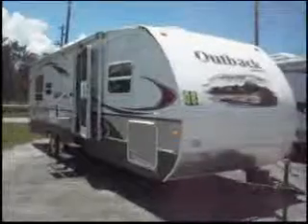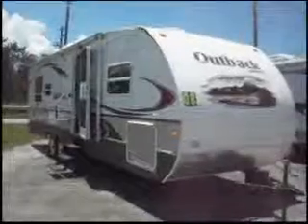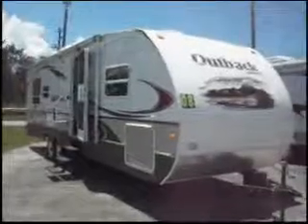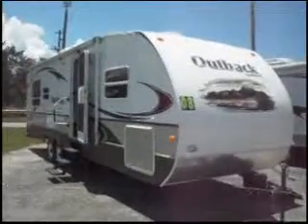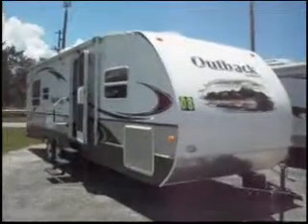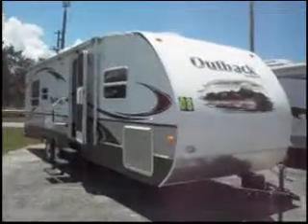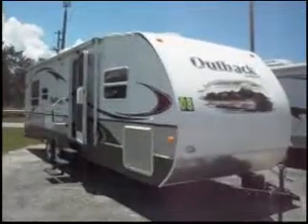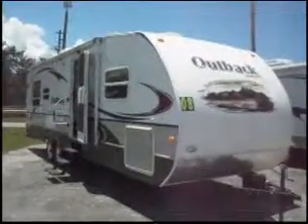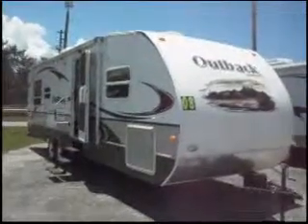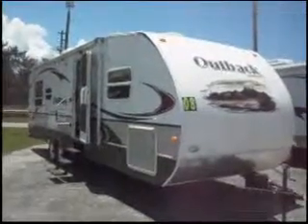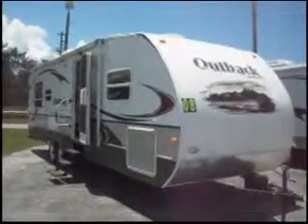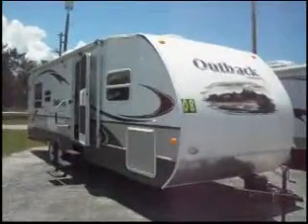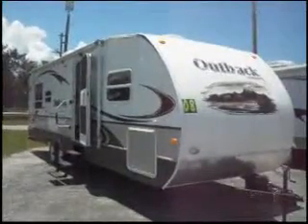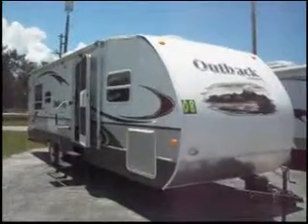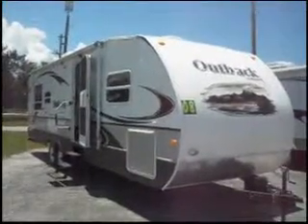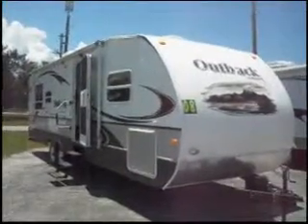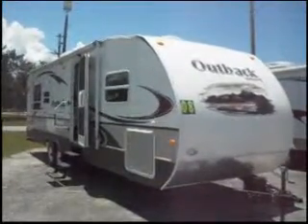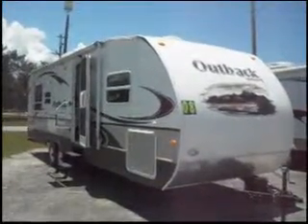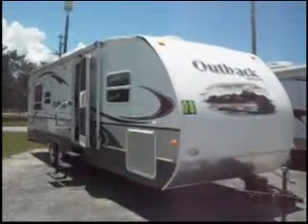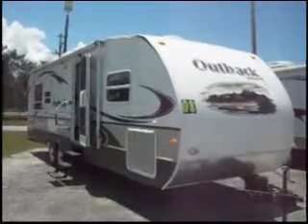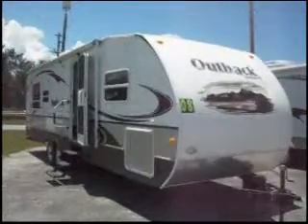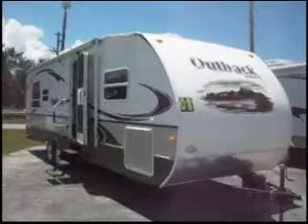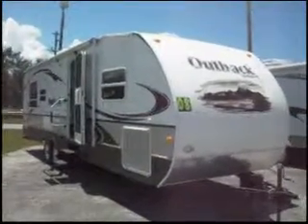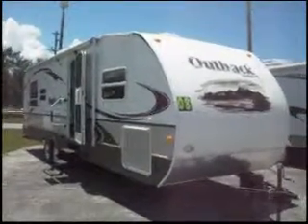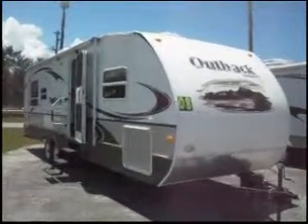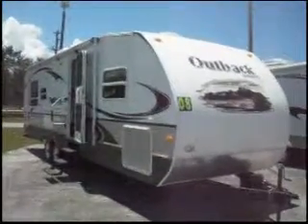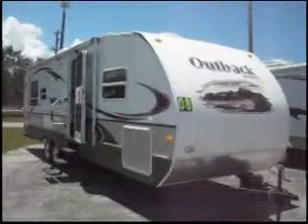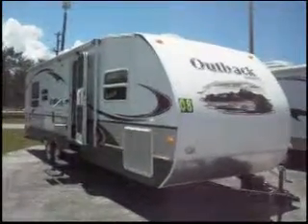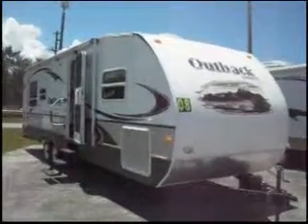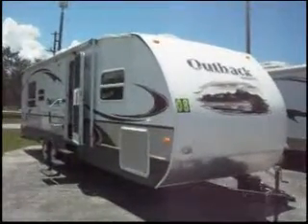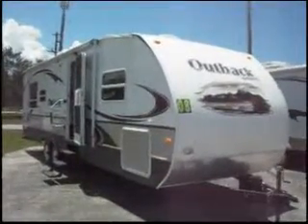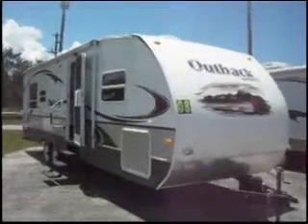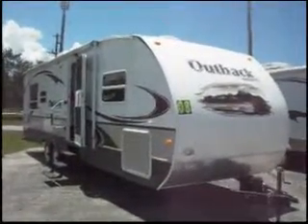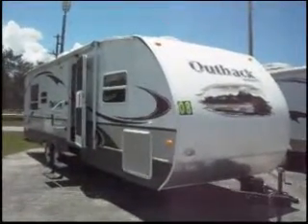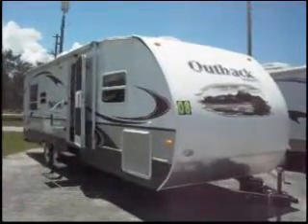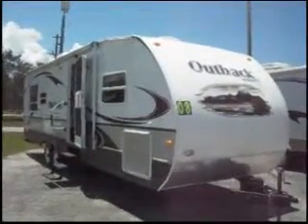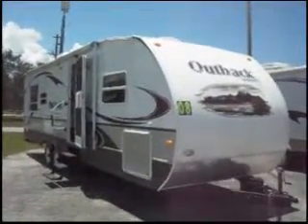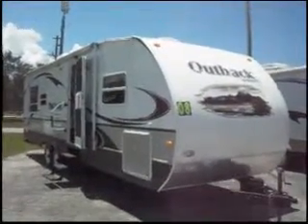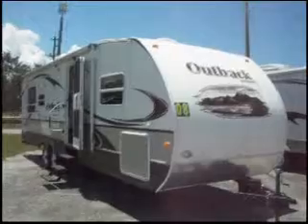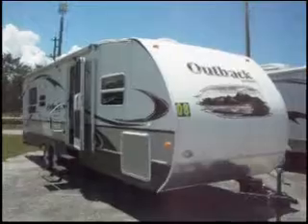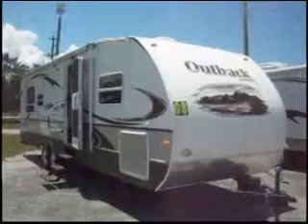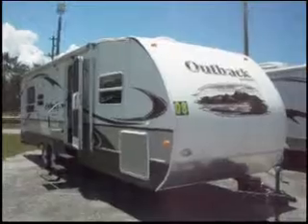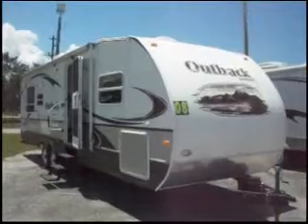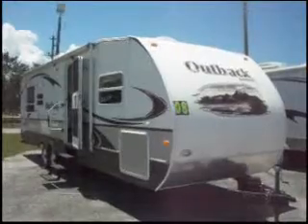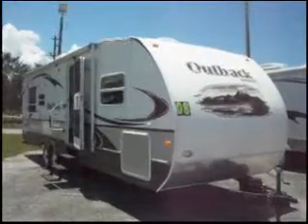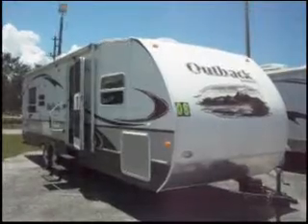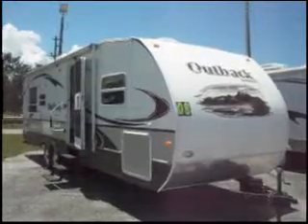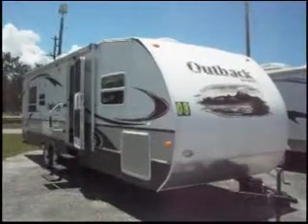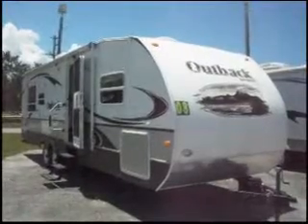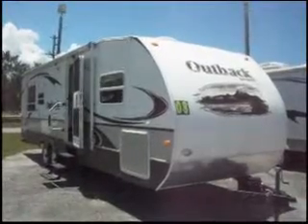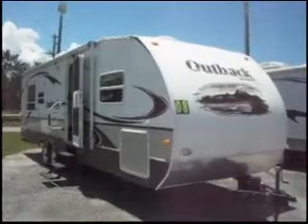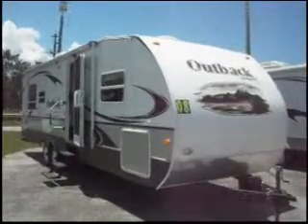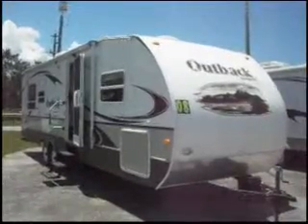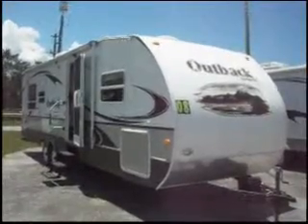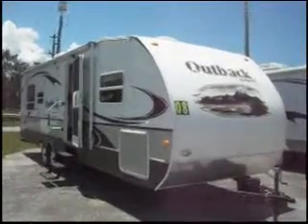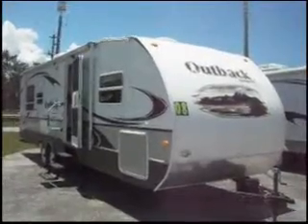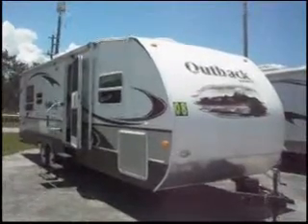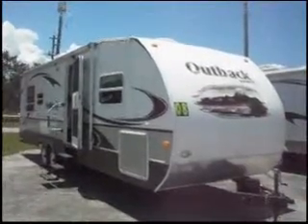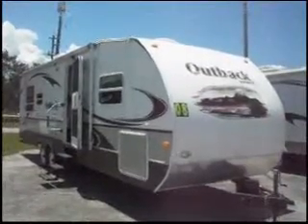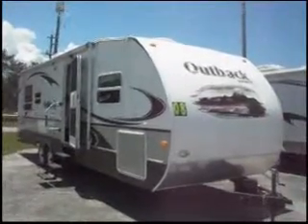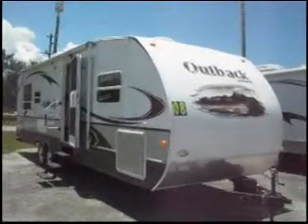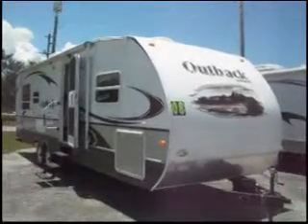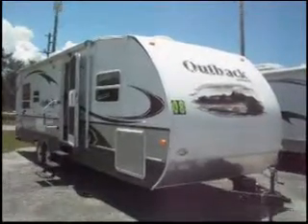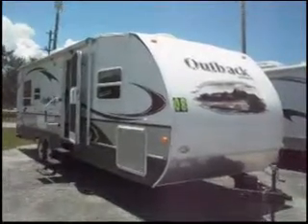This is a 2008 Keystone Outback. It's a travel trailer, it's 31 feet long, and it has one slide out.